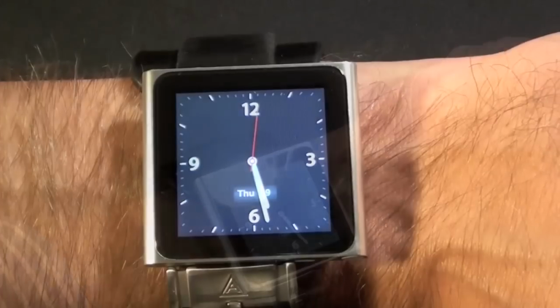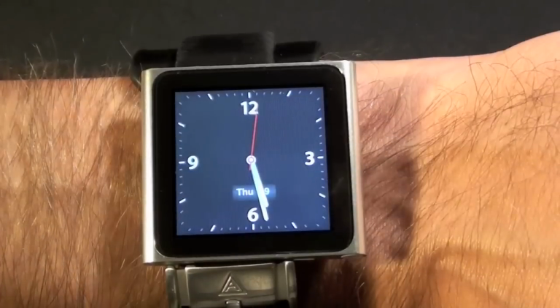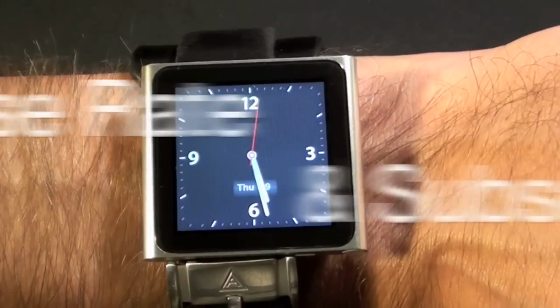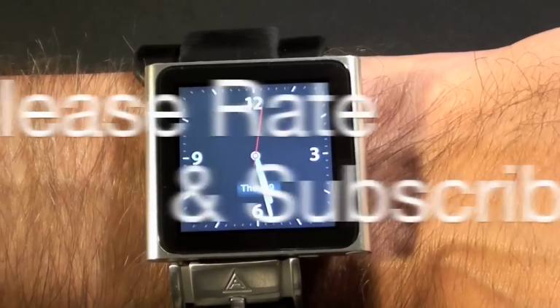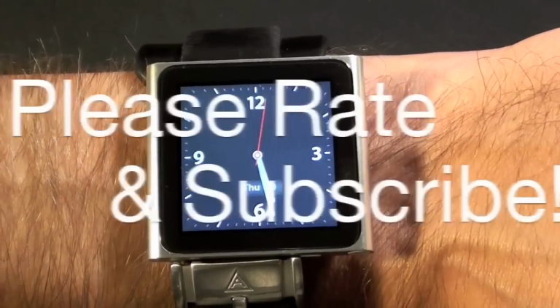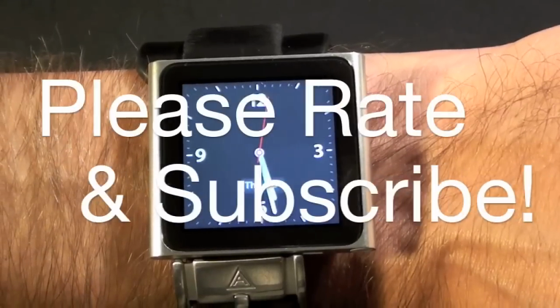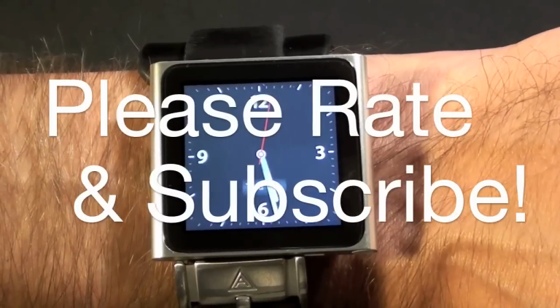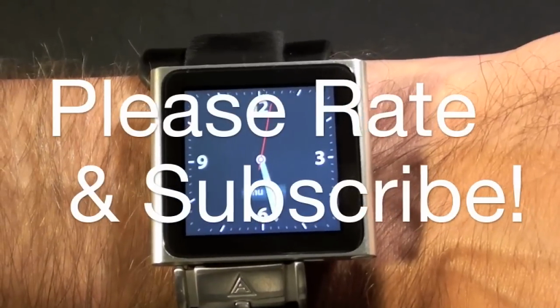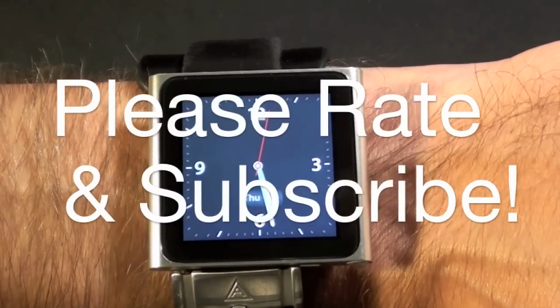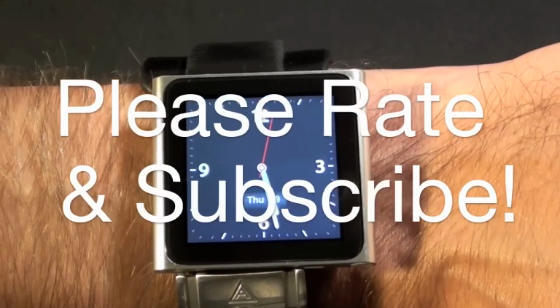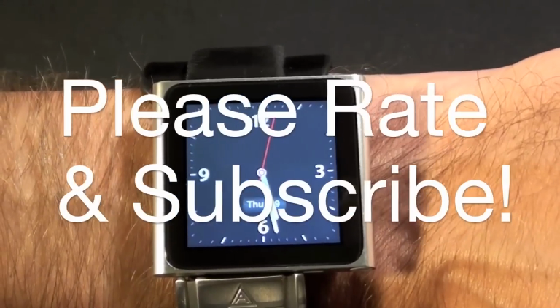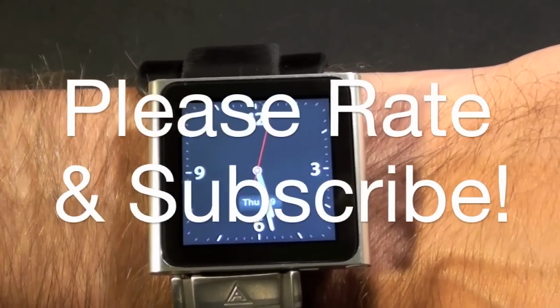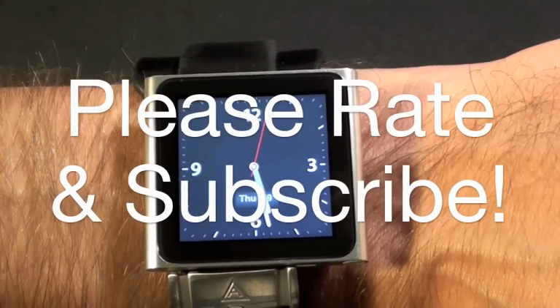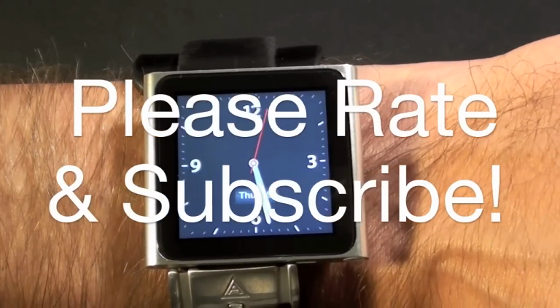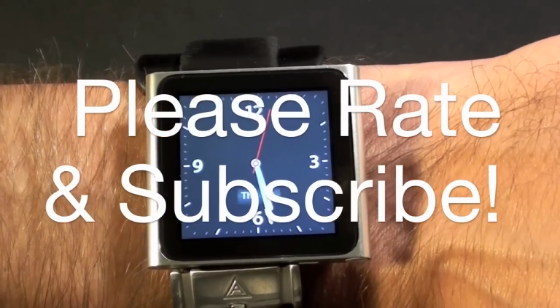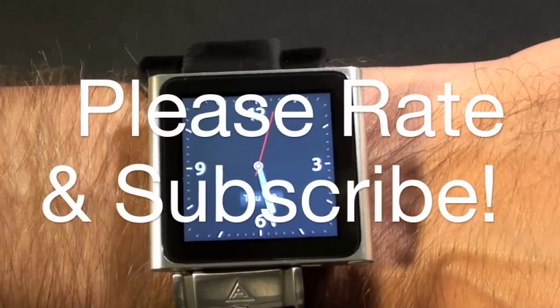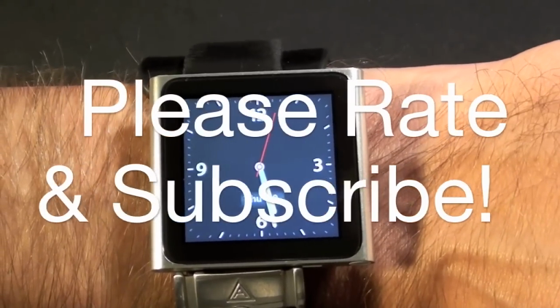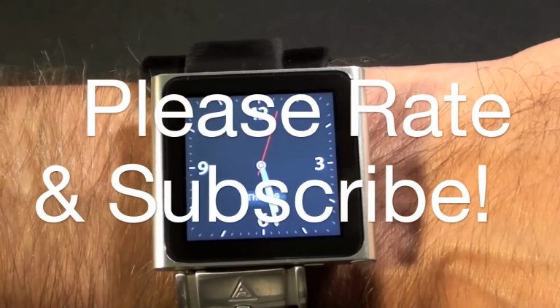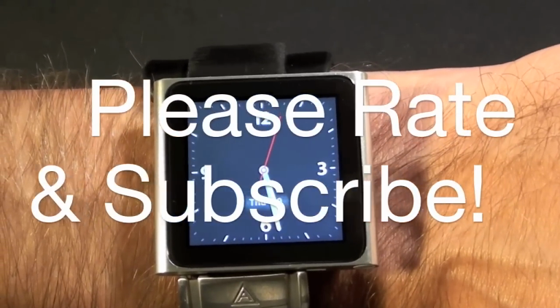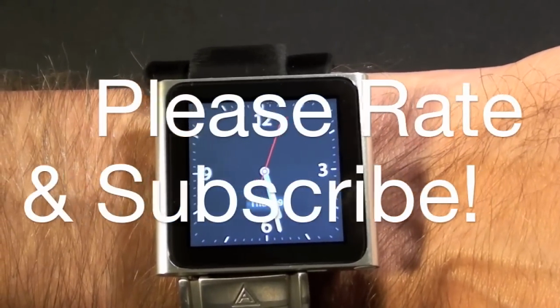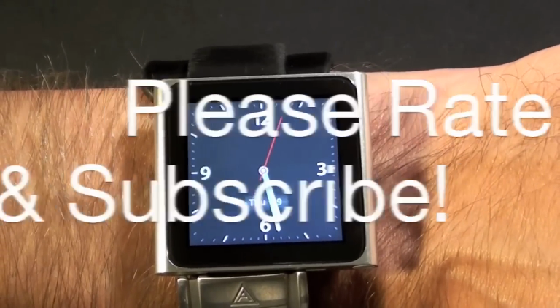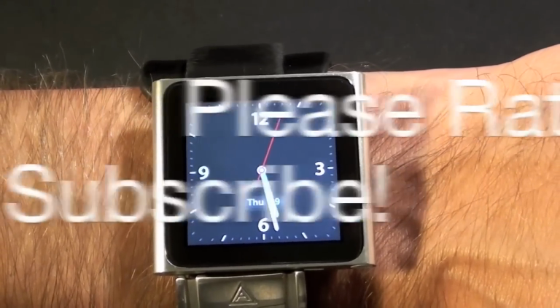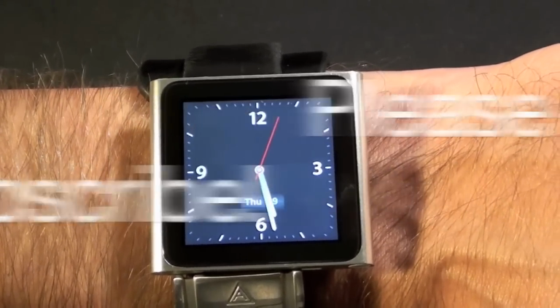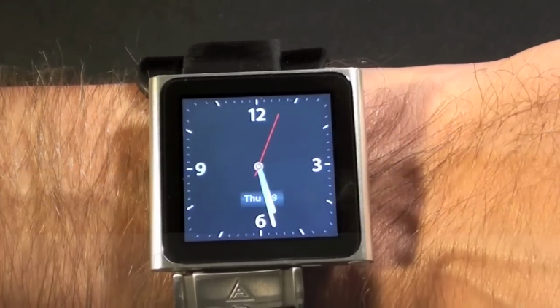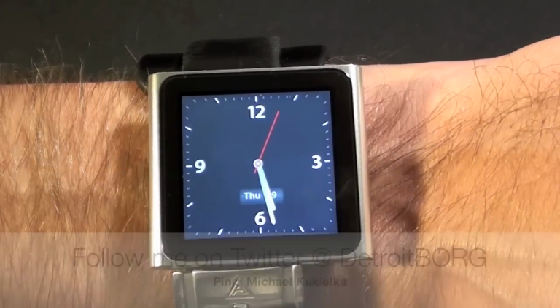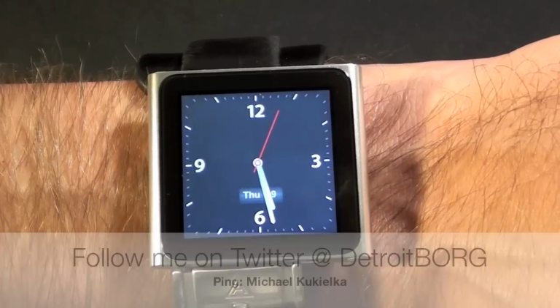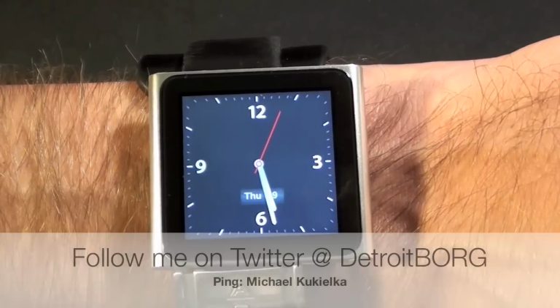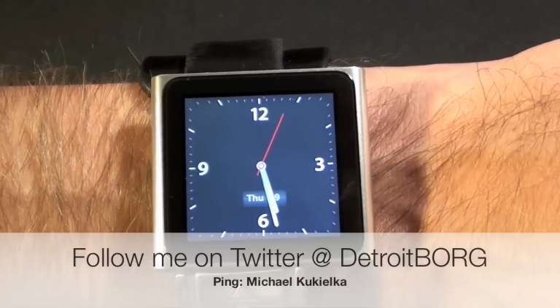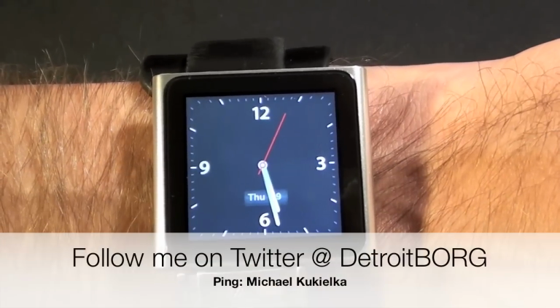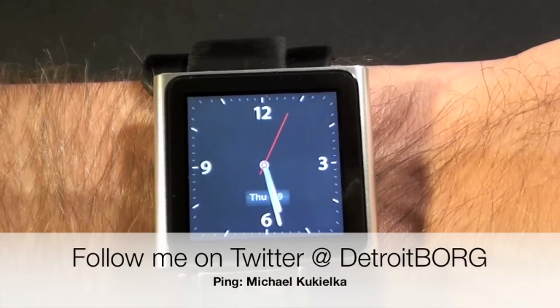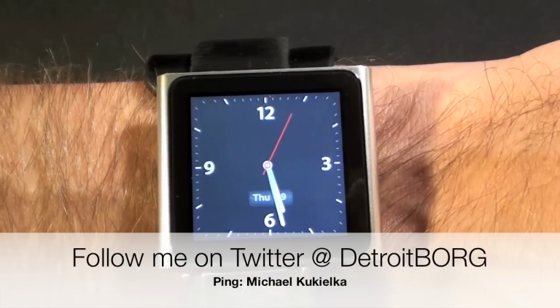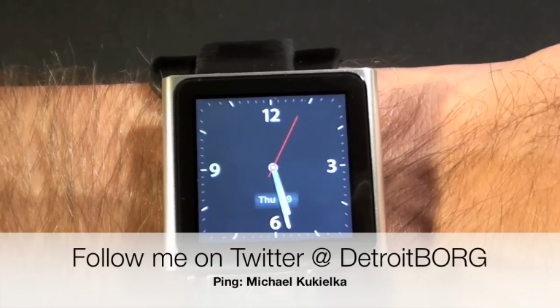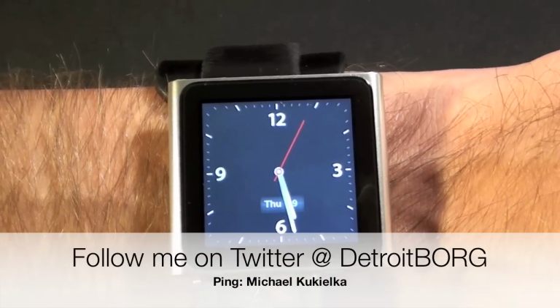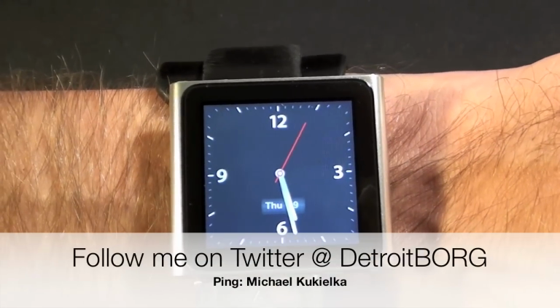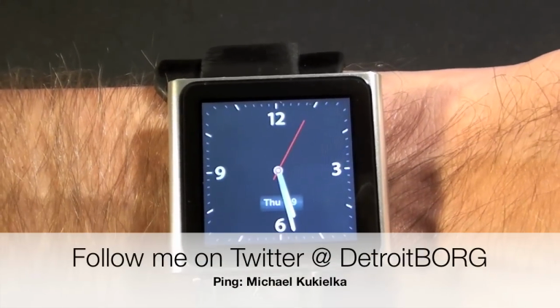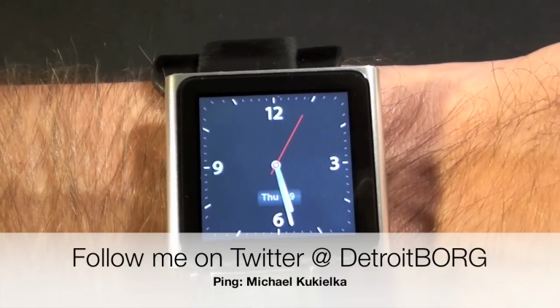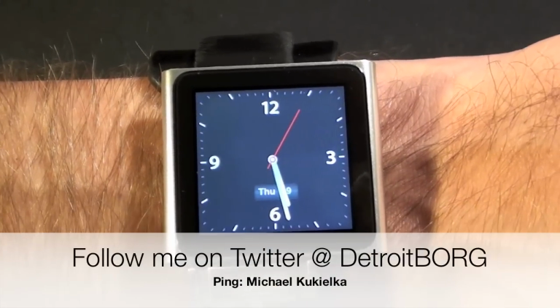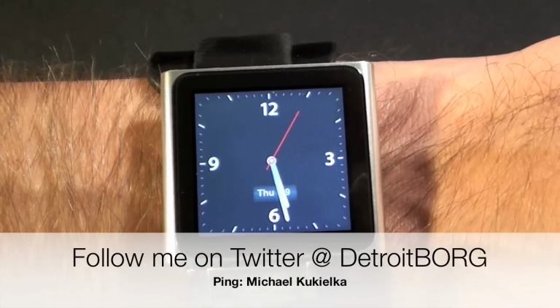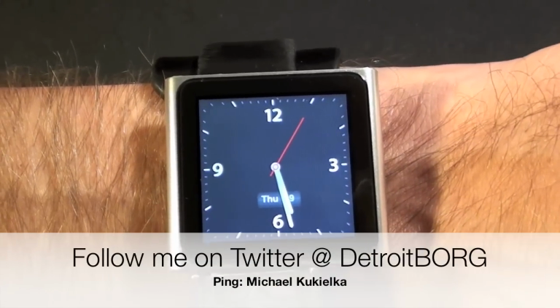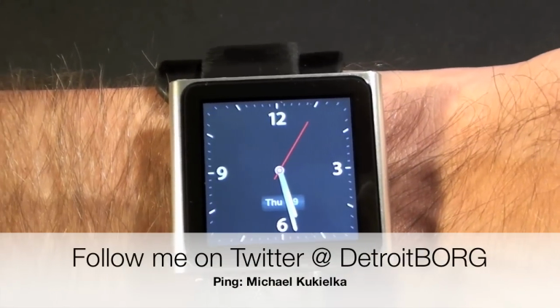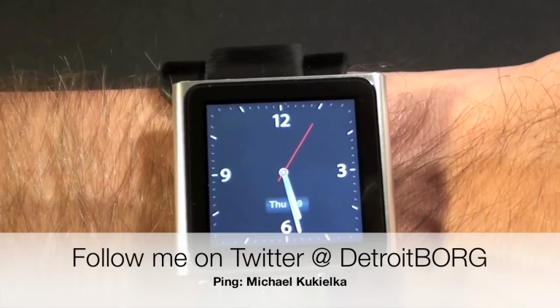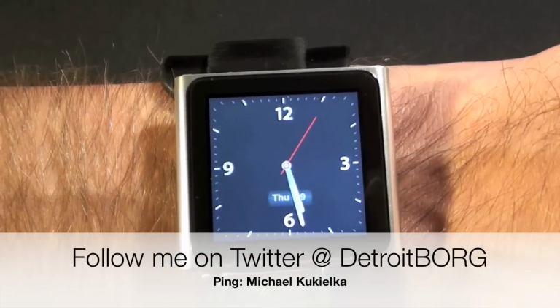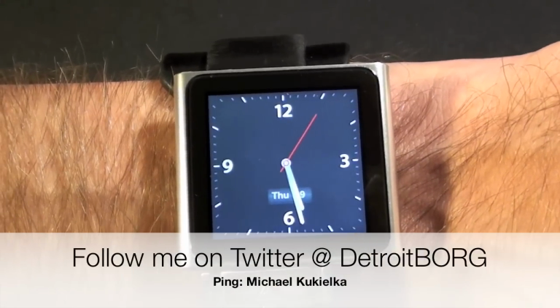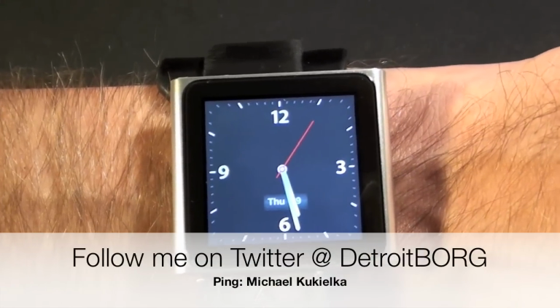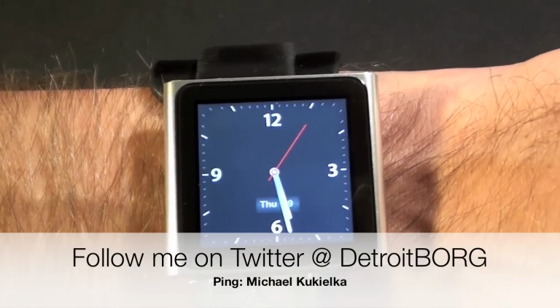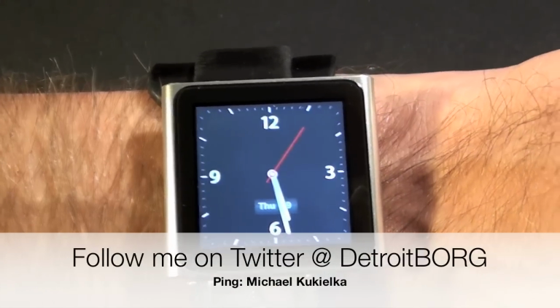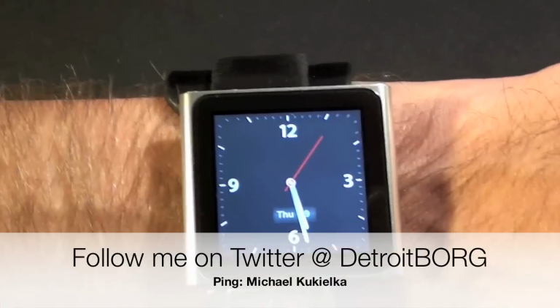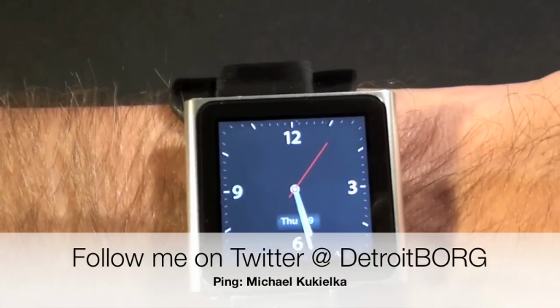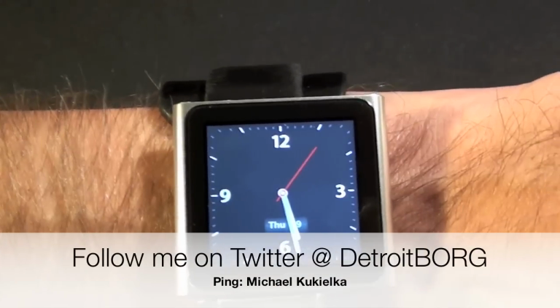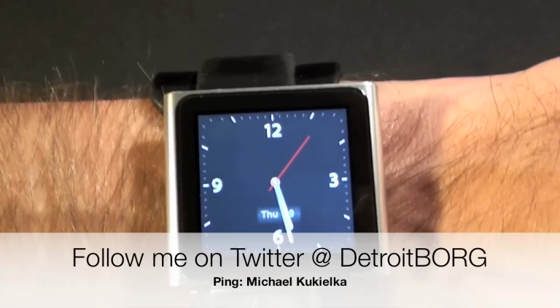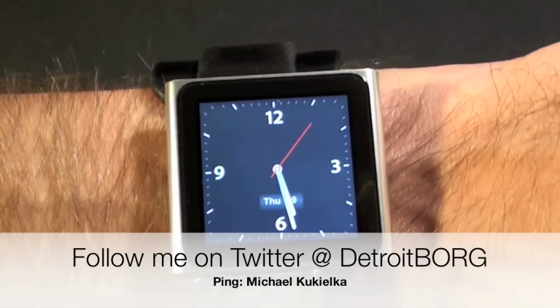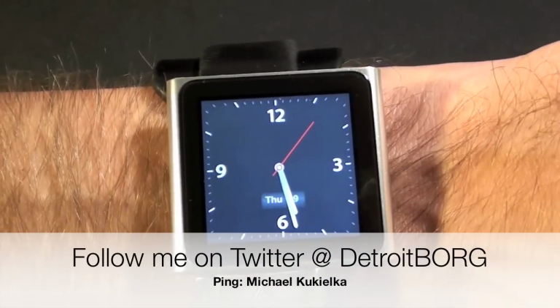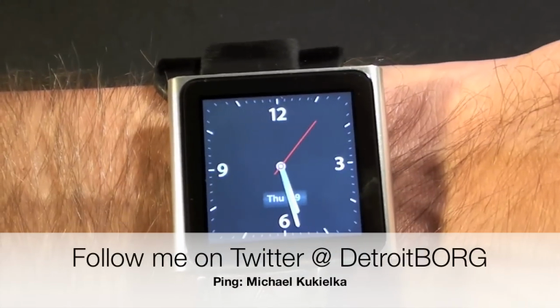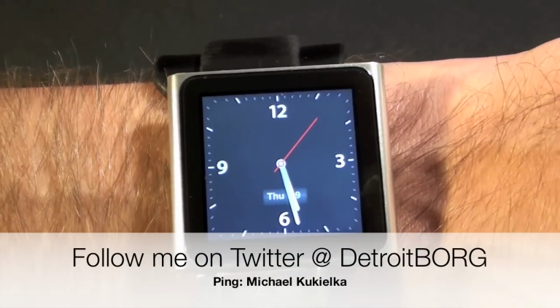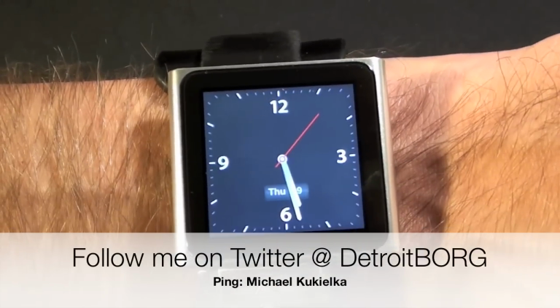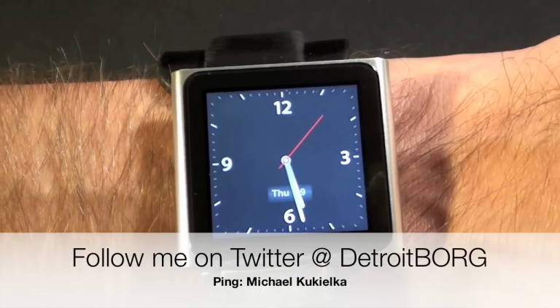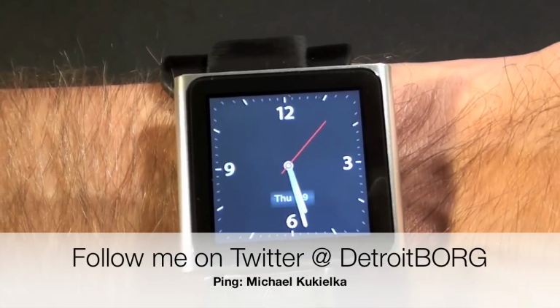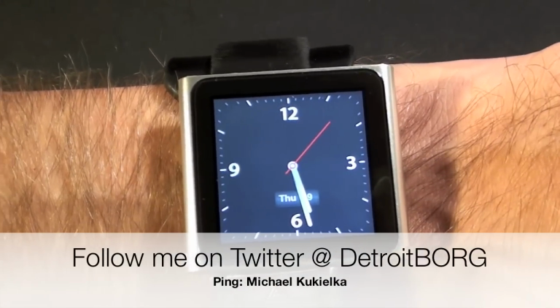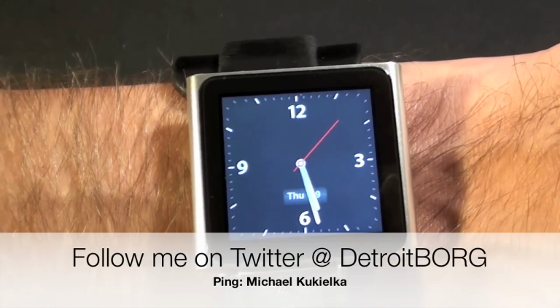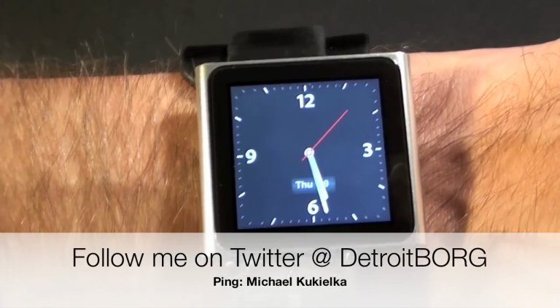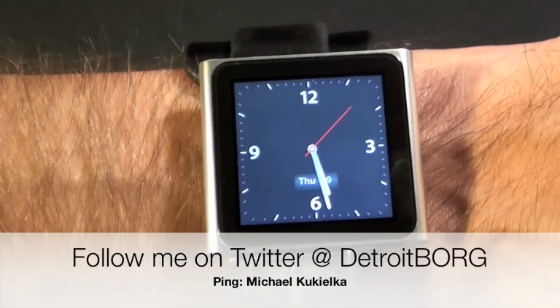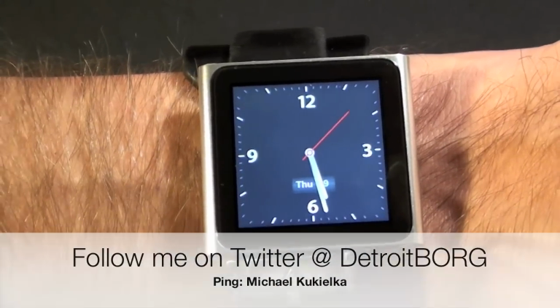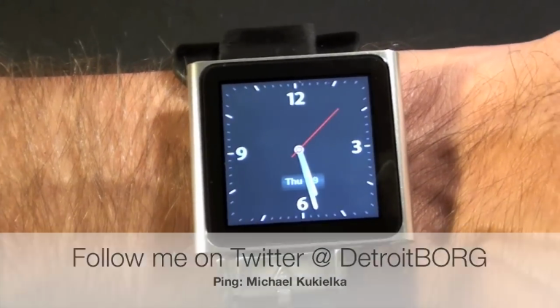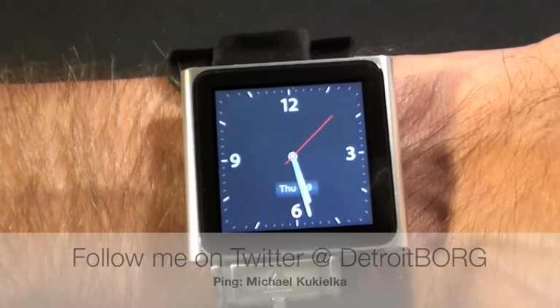Once again, this is Detroit Borg with a demonstration of how to turn your iPod Nano into a watch. Thanks for watching.